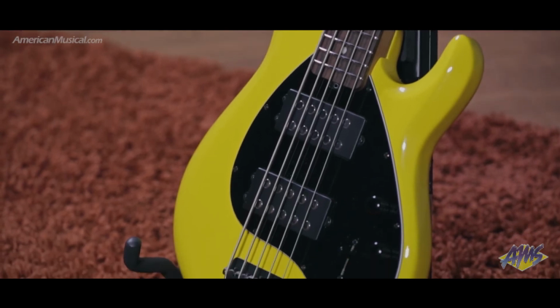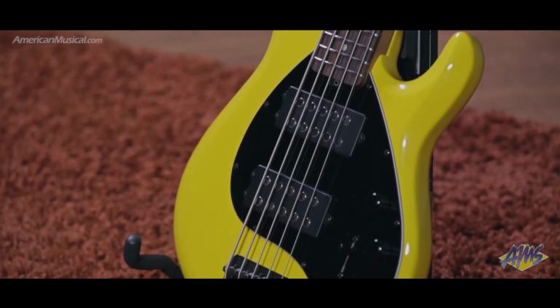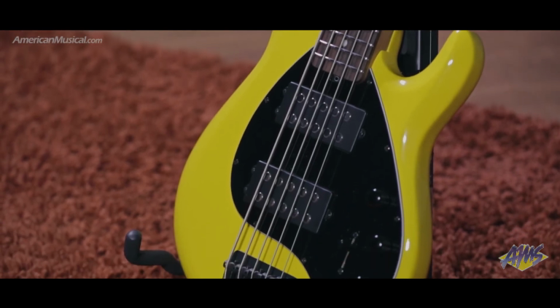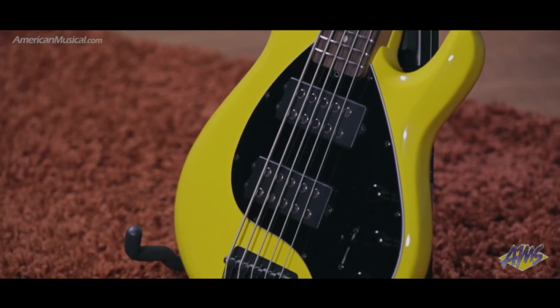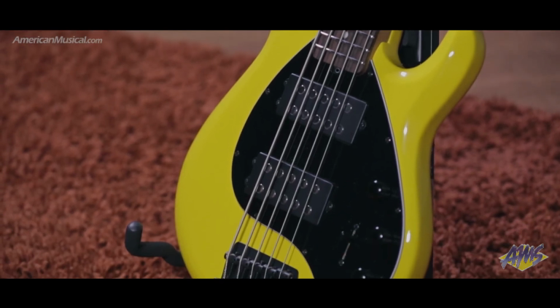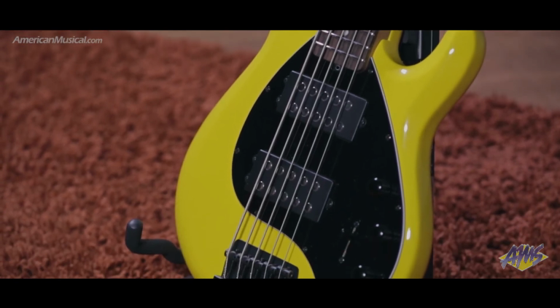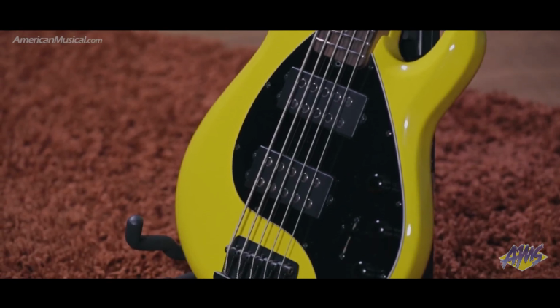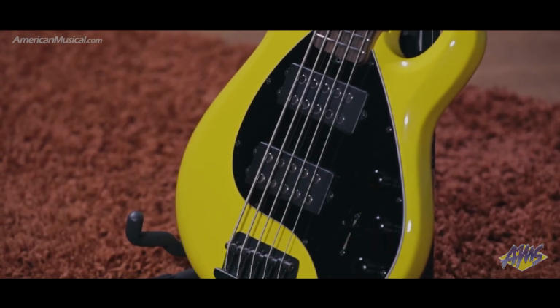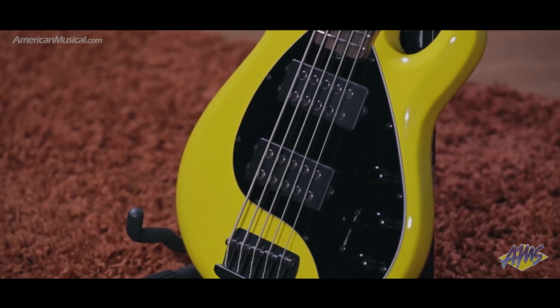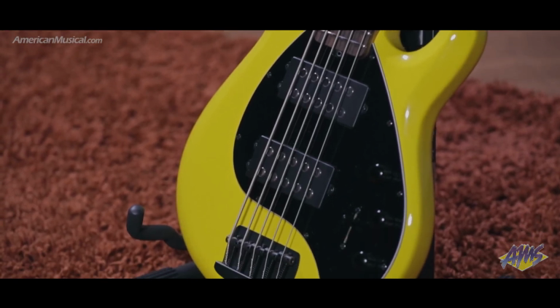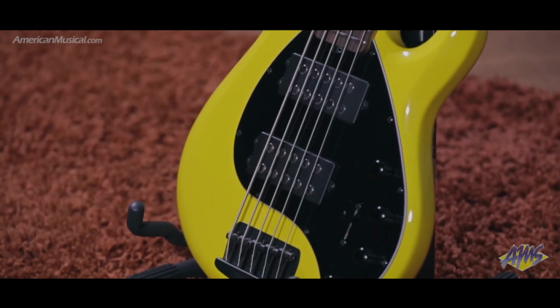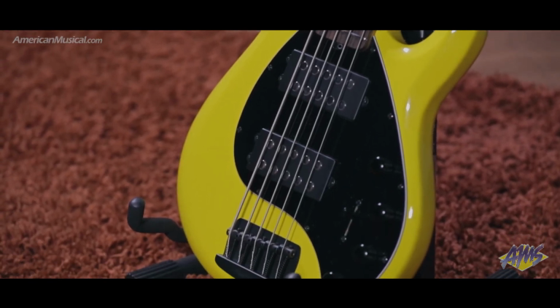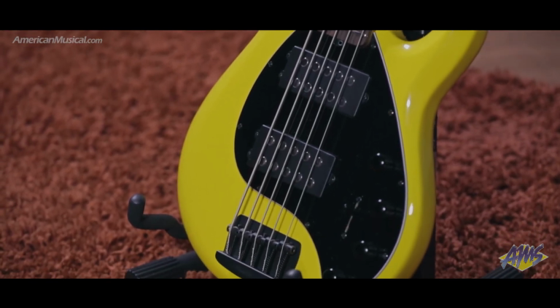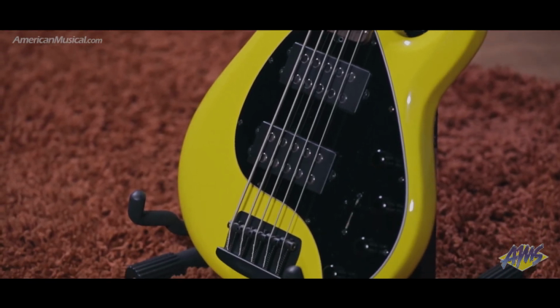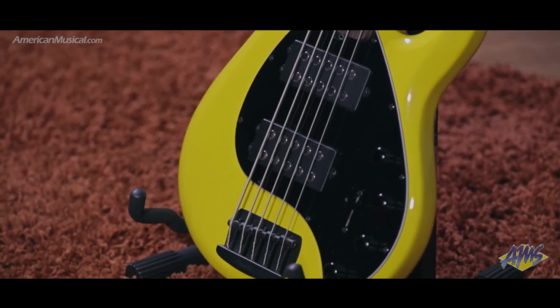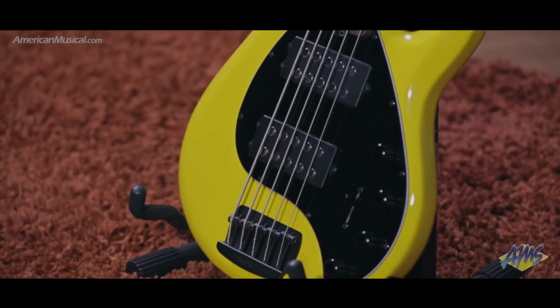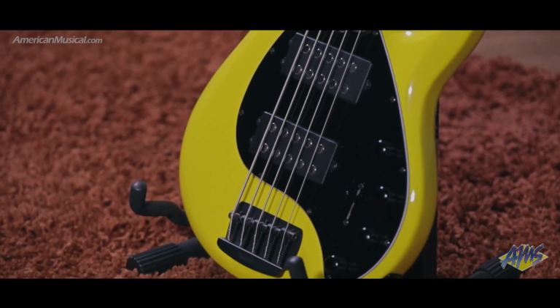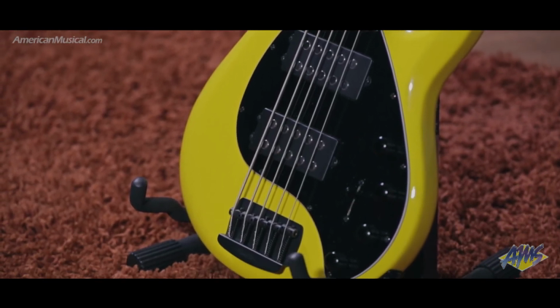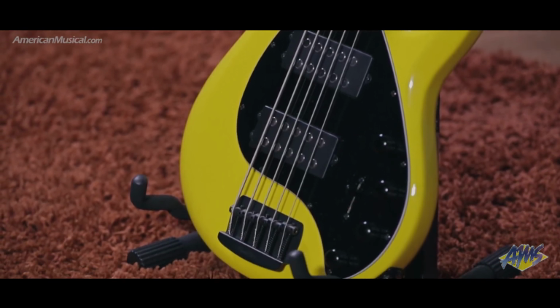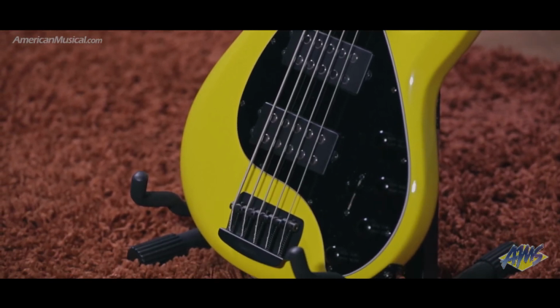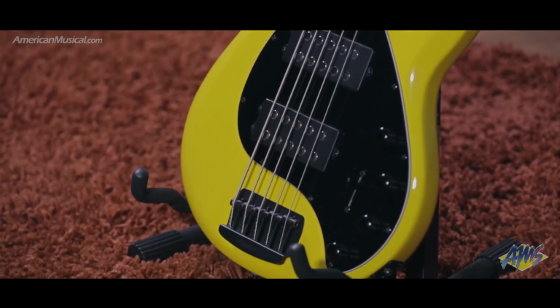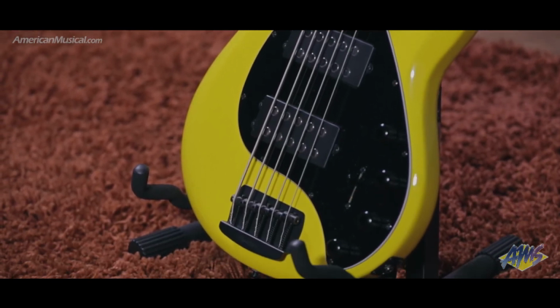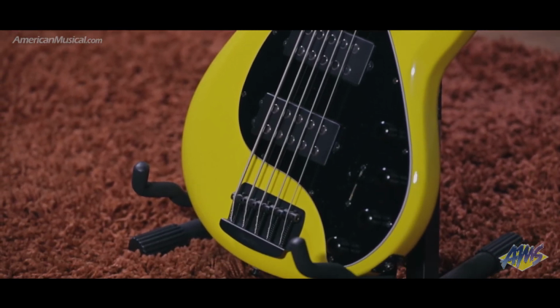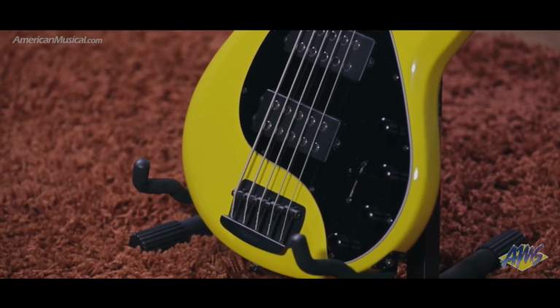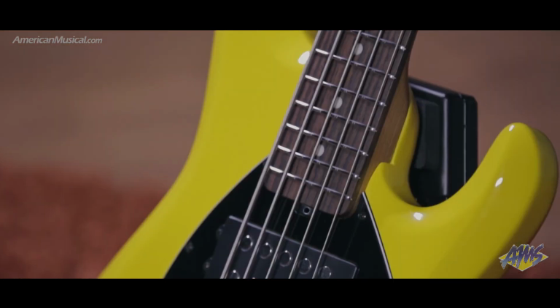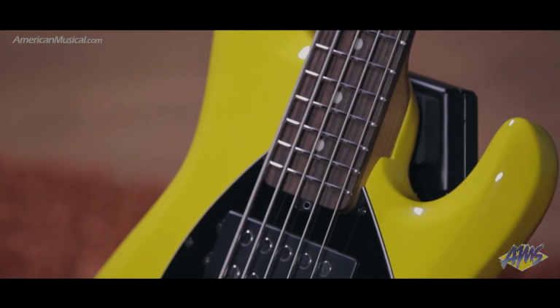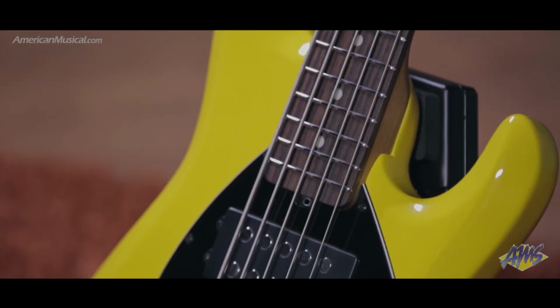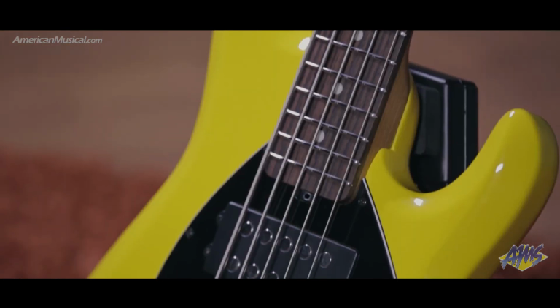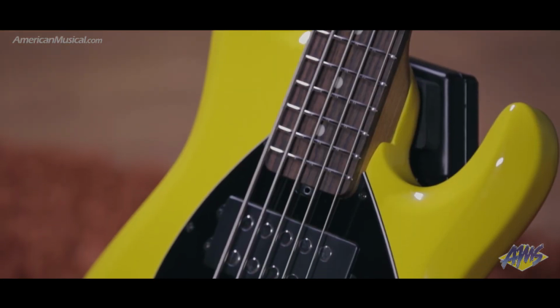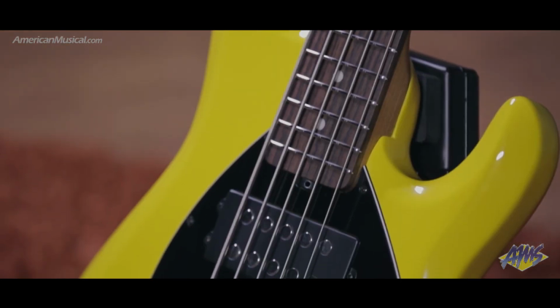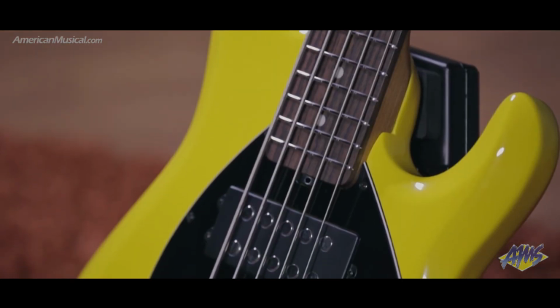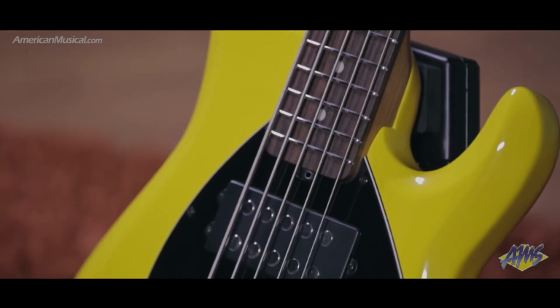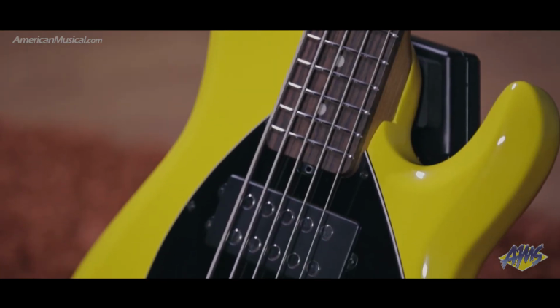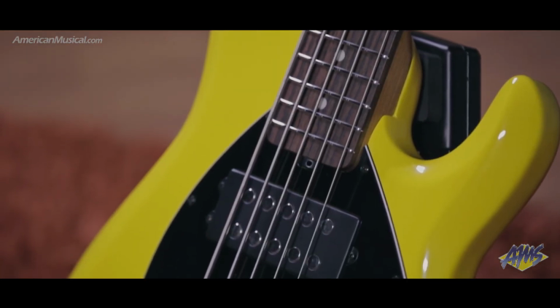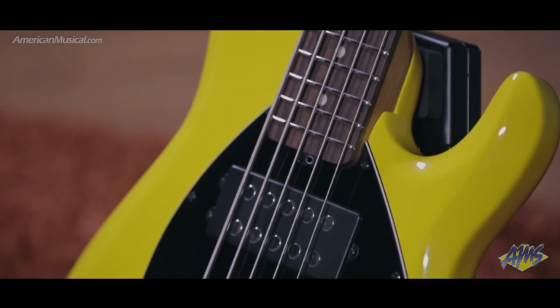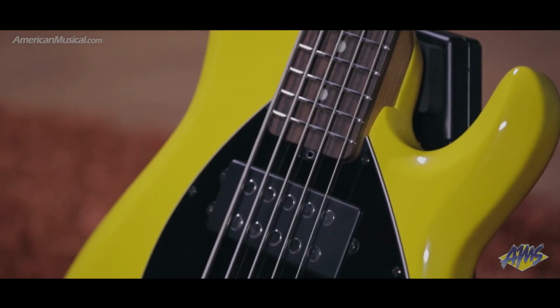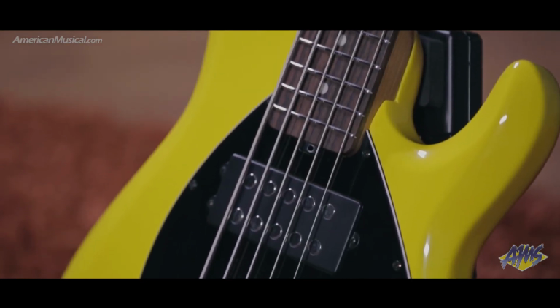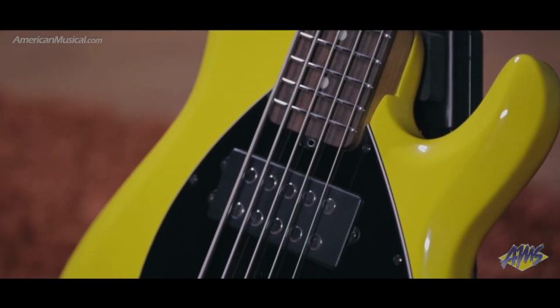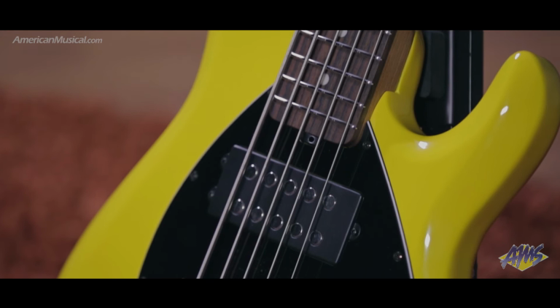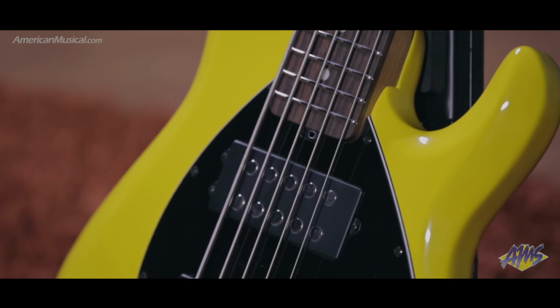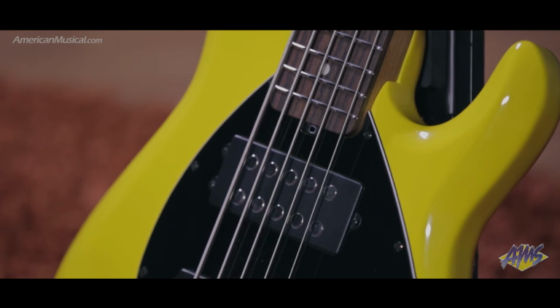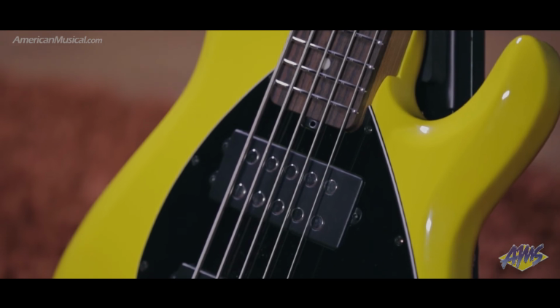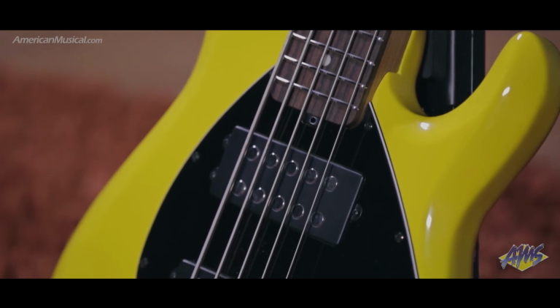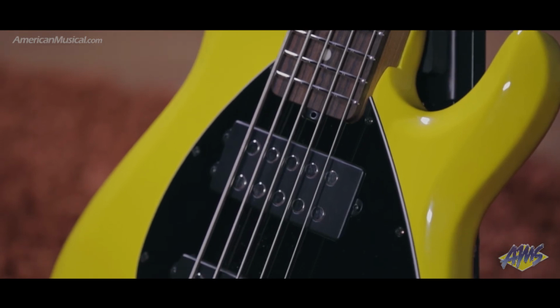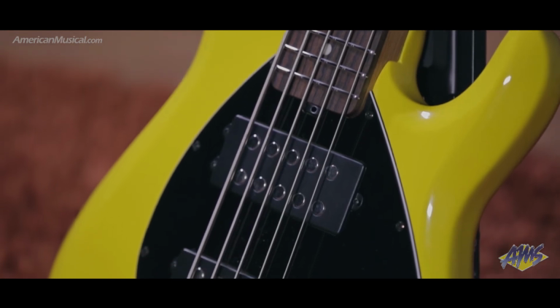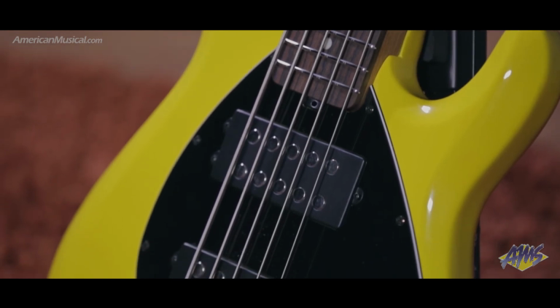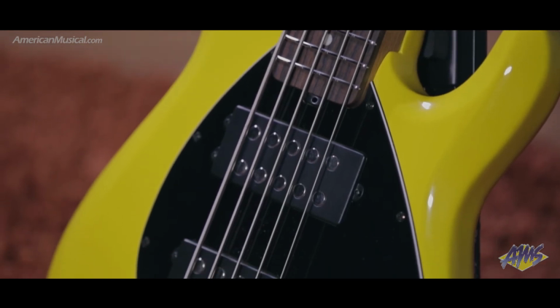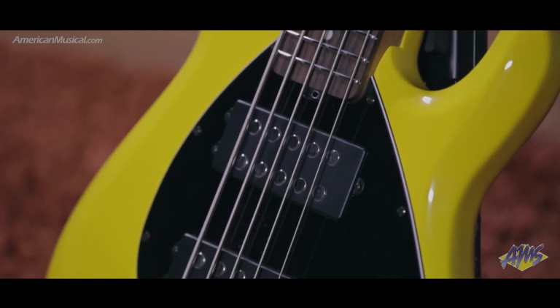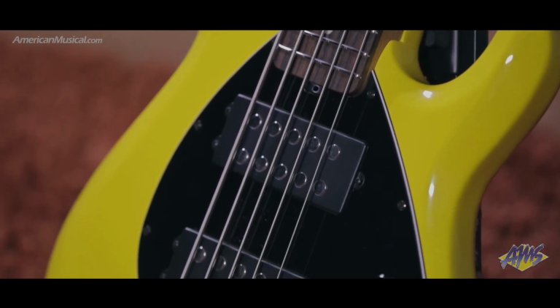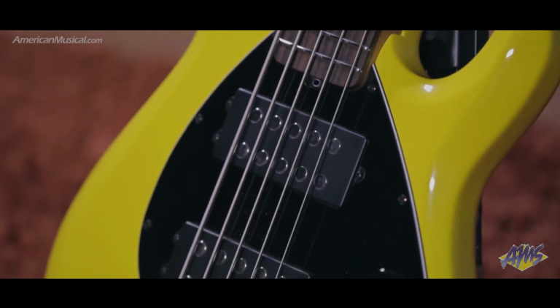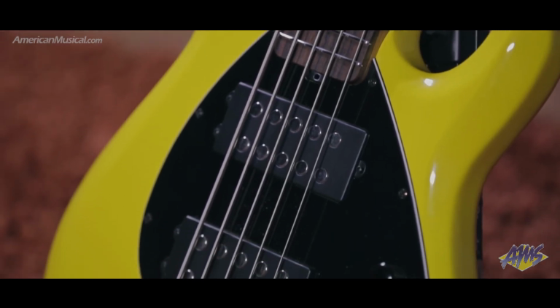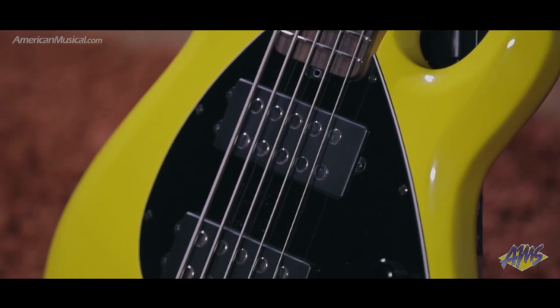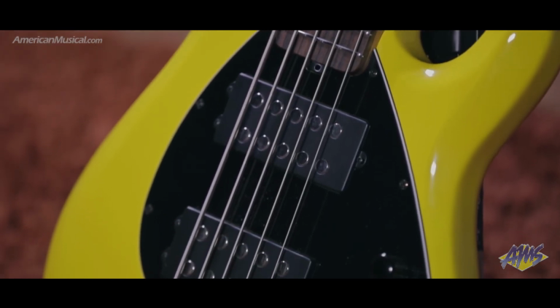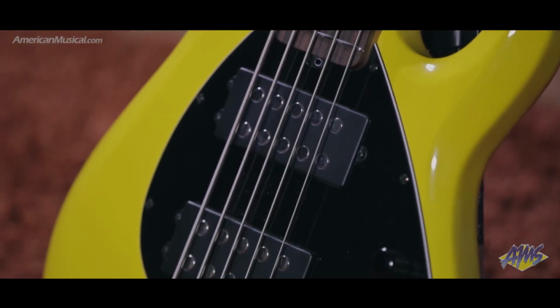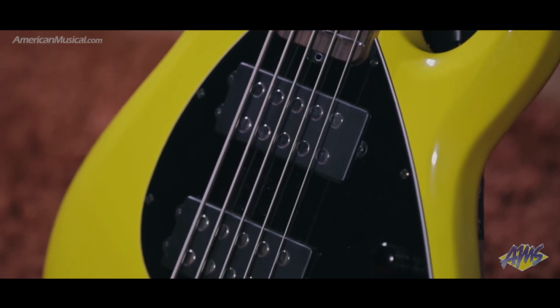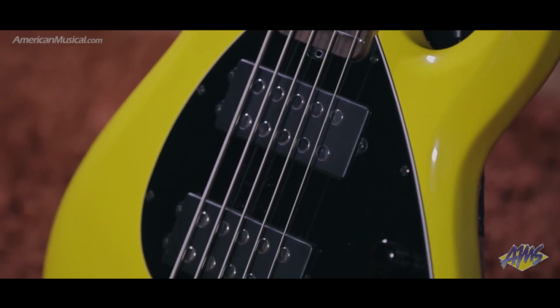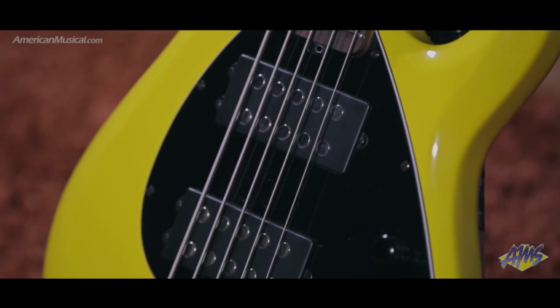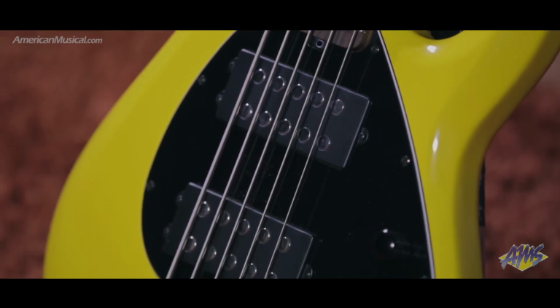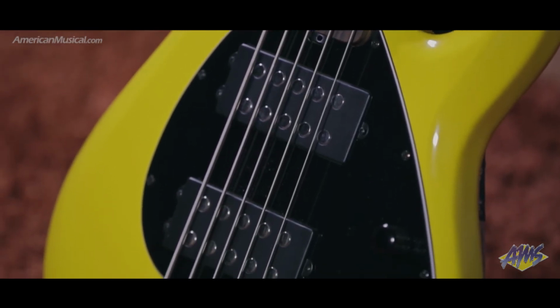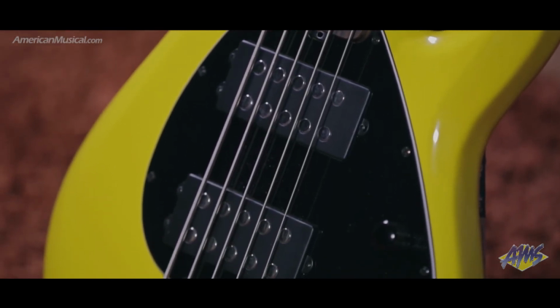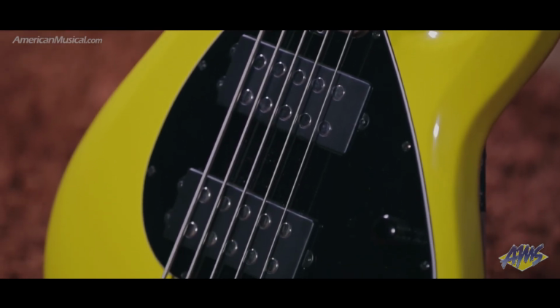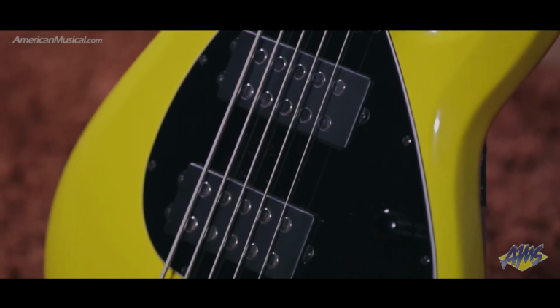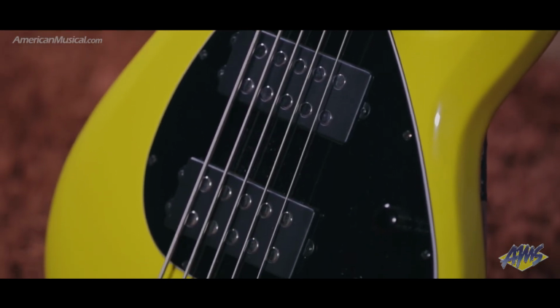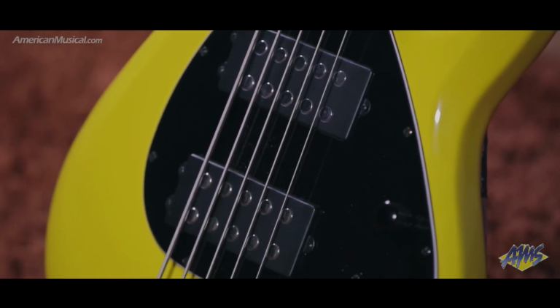Neodymium pickup magnets offer increased output, and a new 18-volt preamp with 3-band EQ offers extra headroom with no clipping.